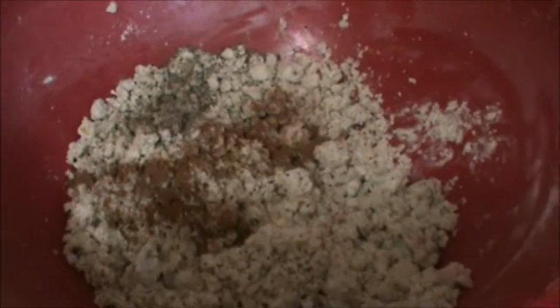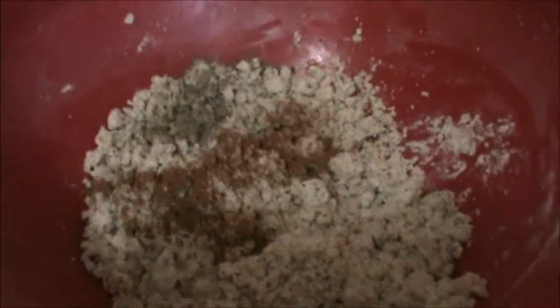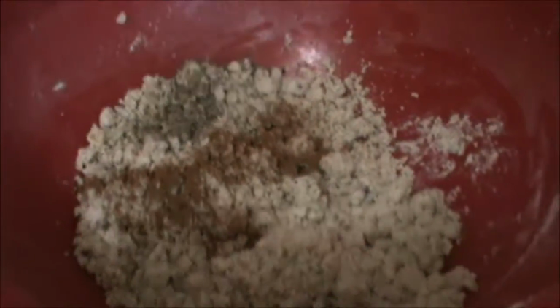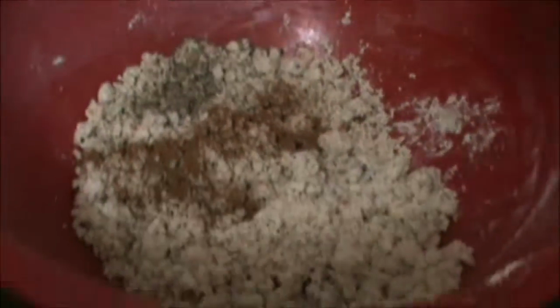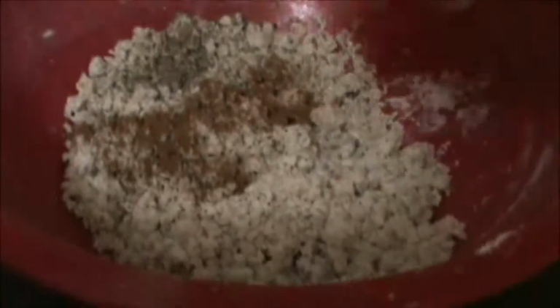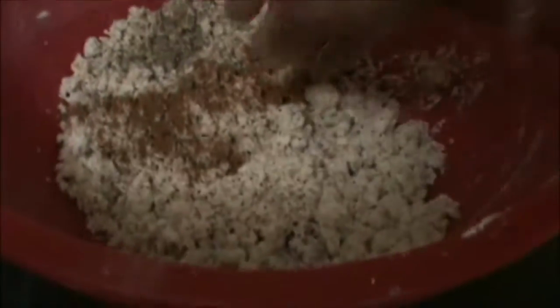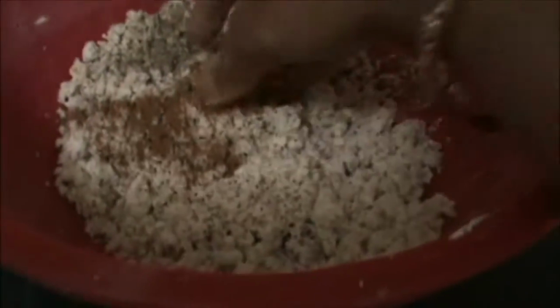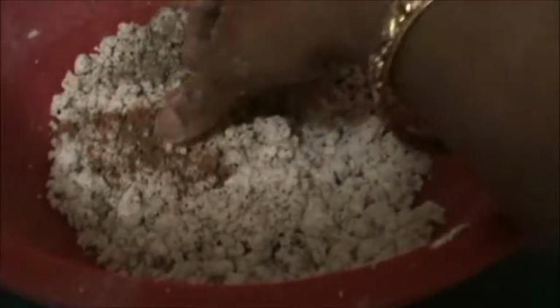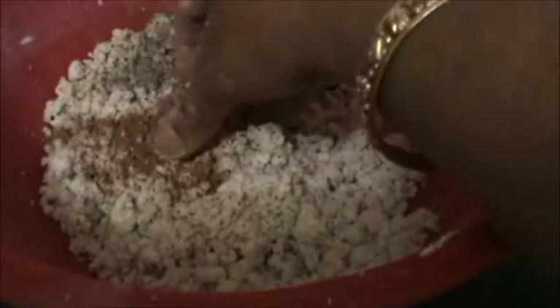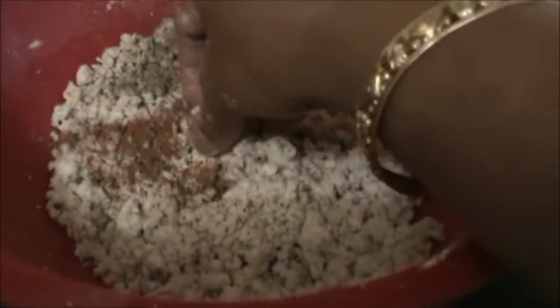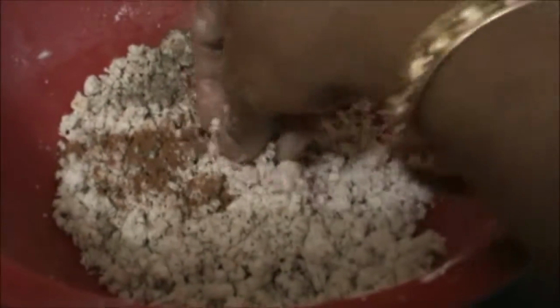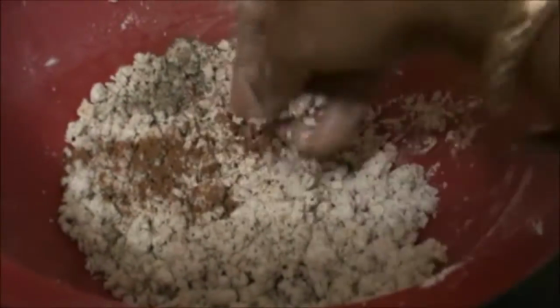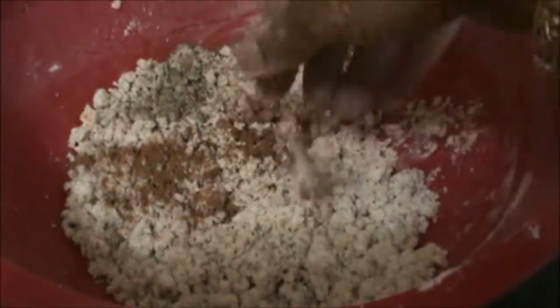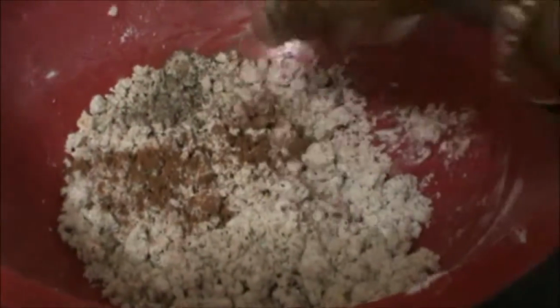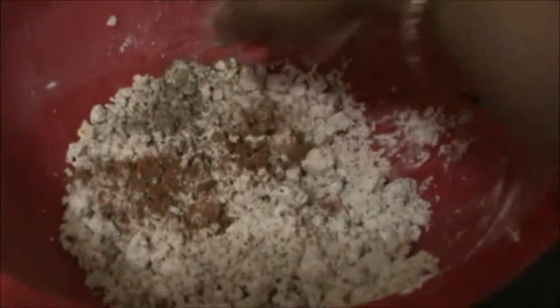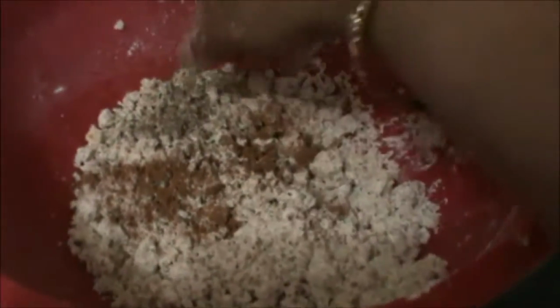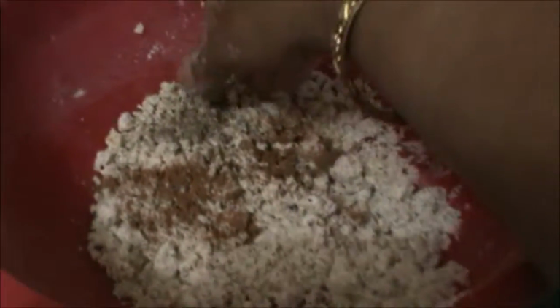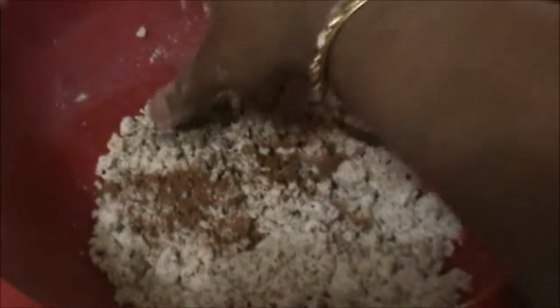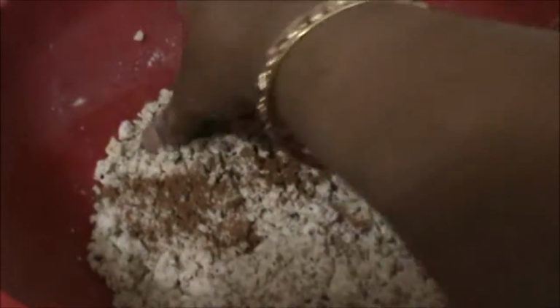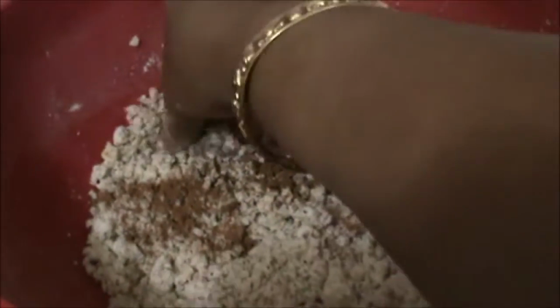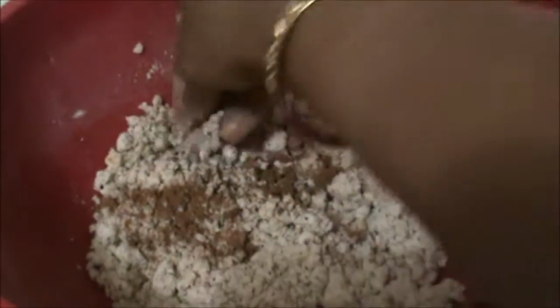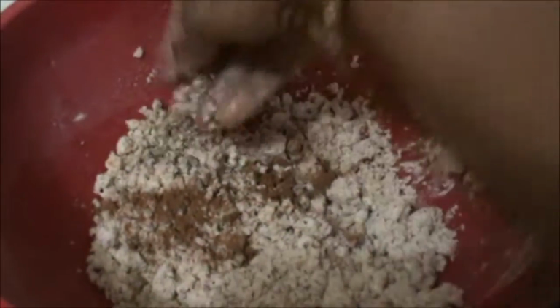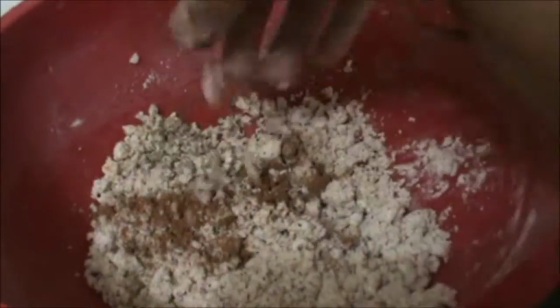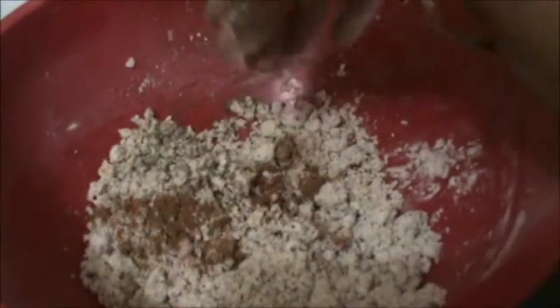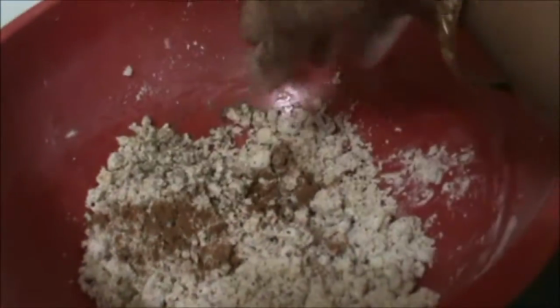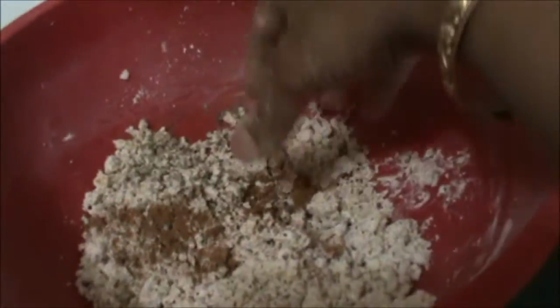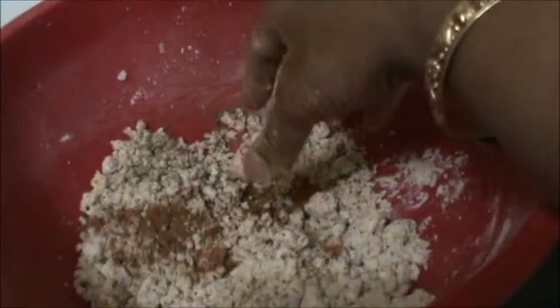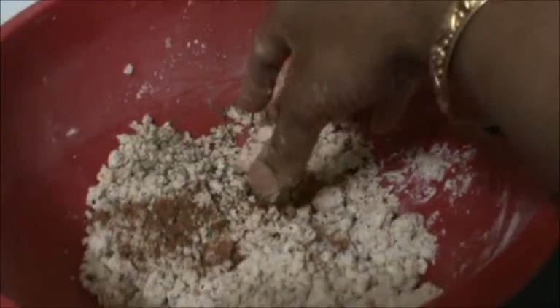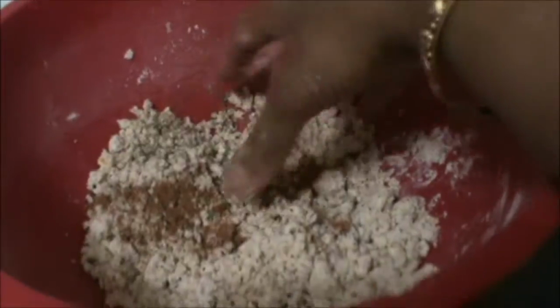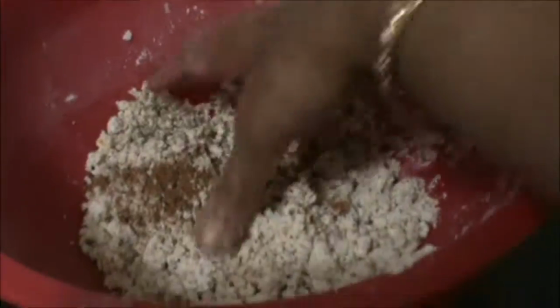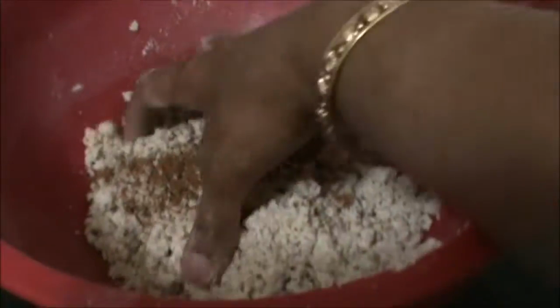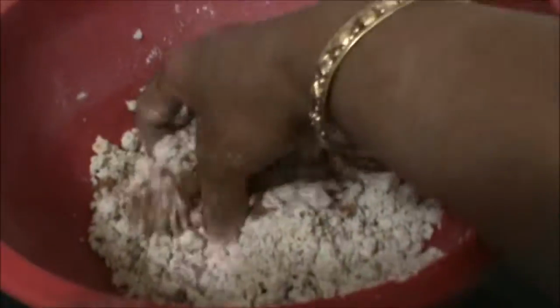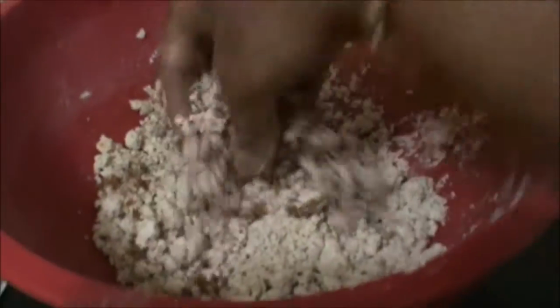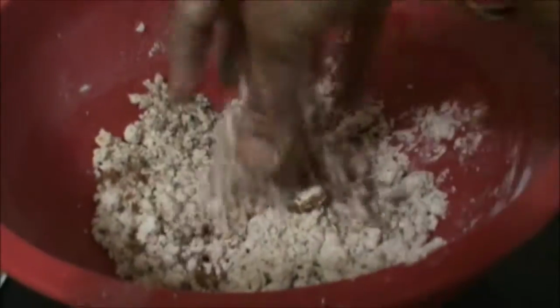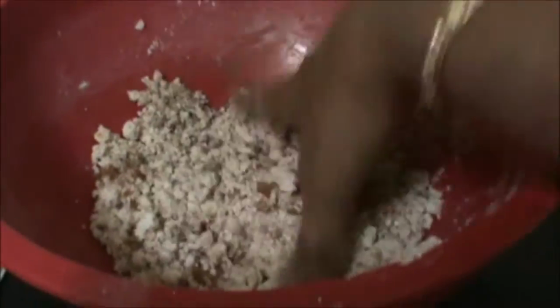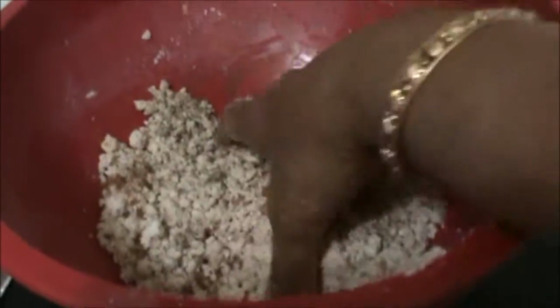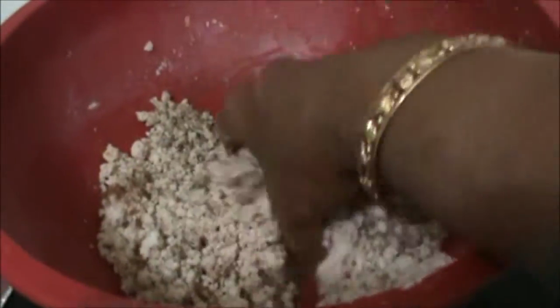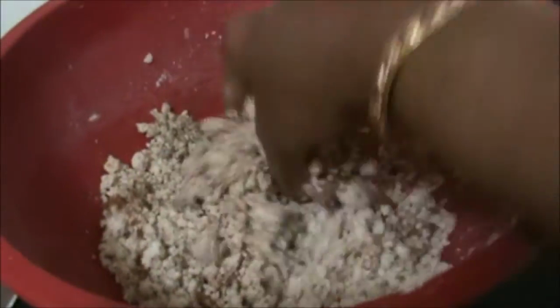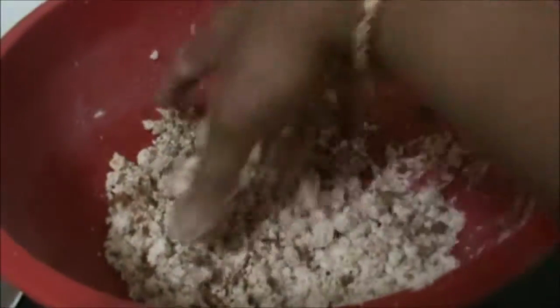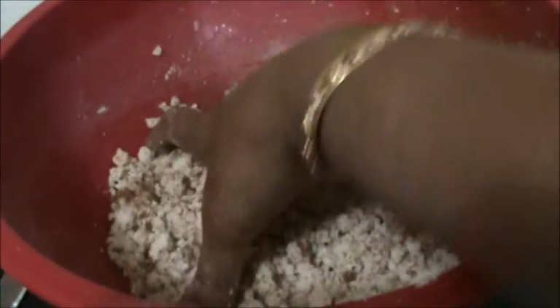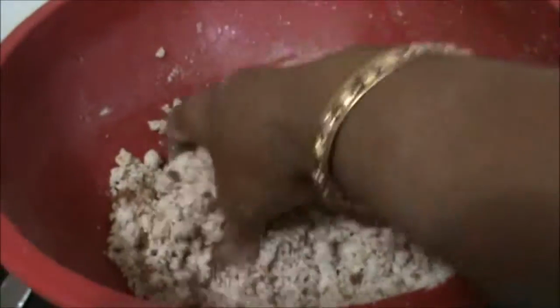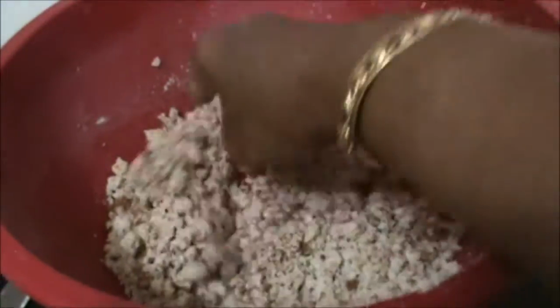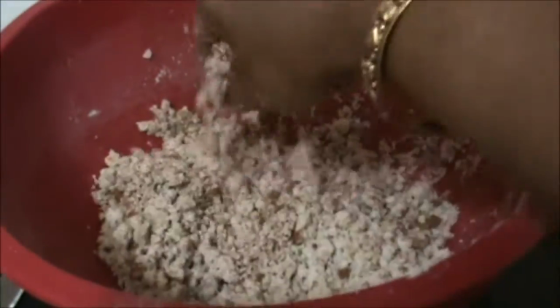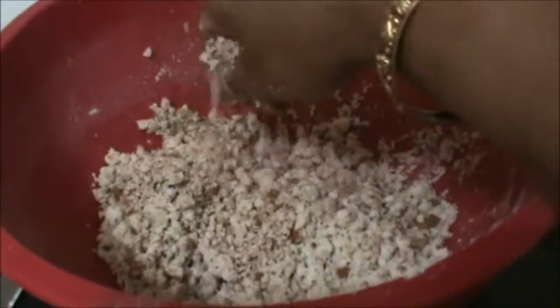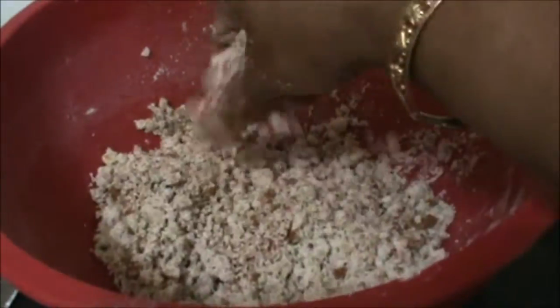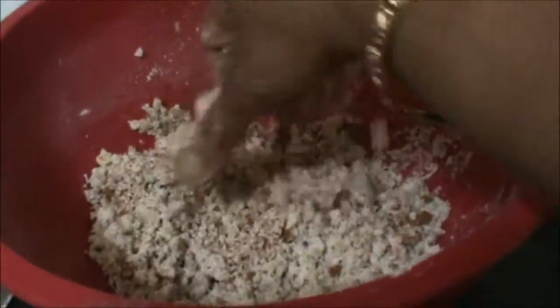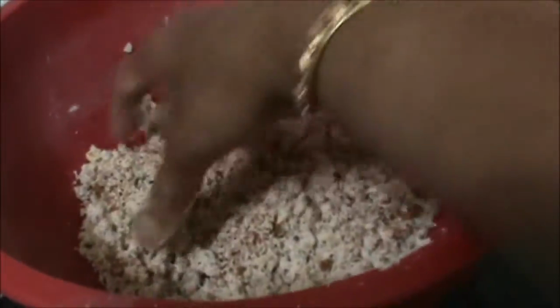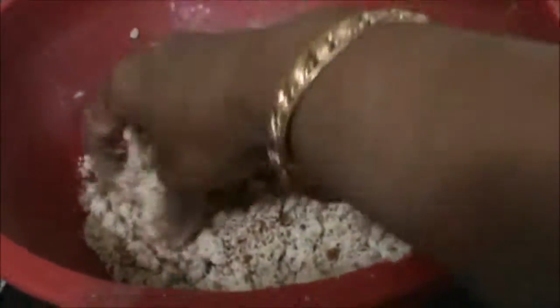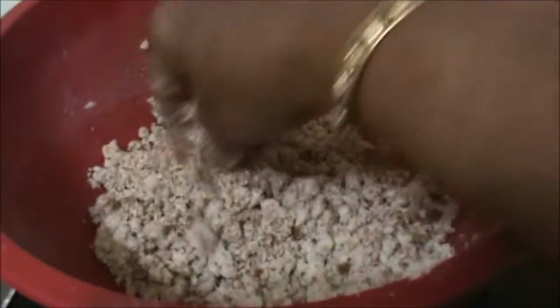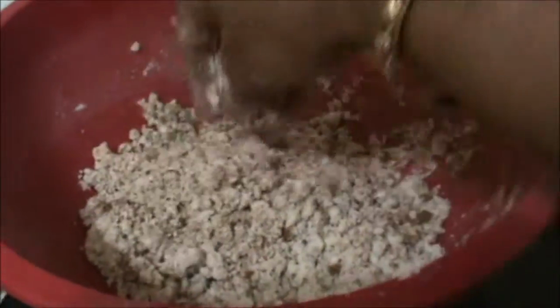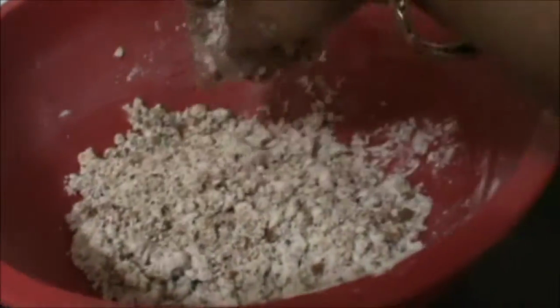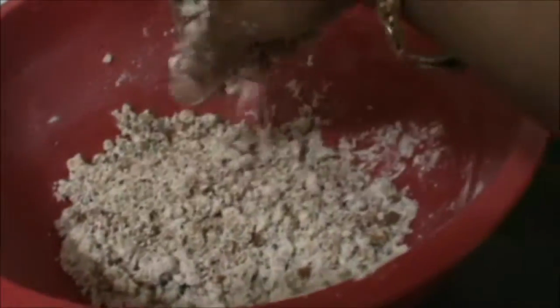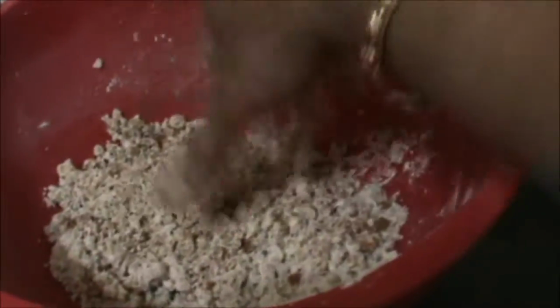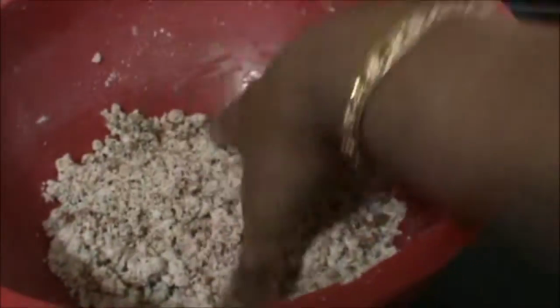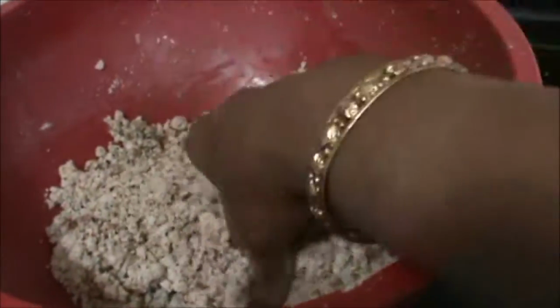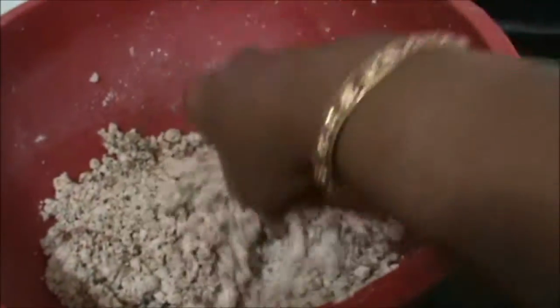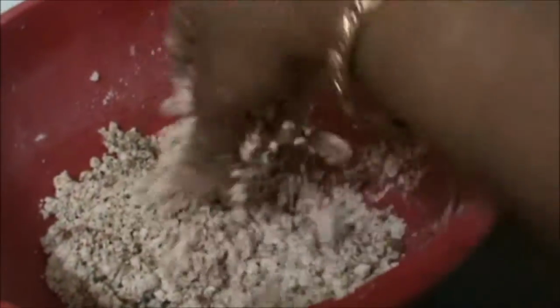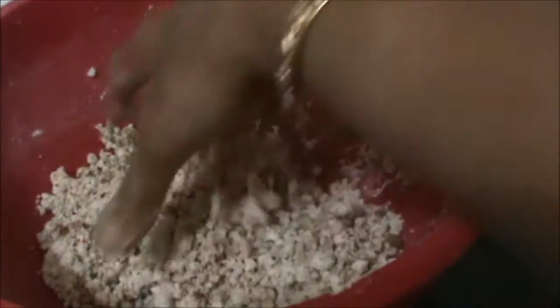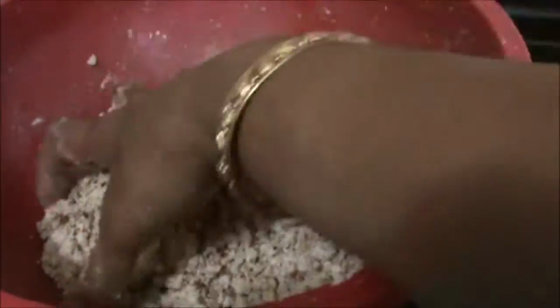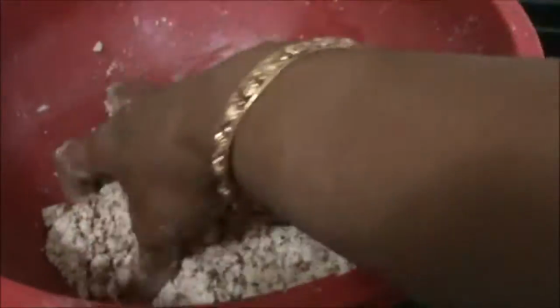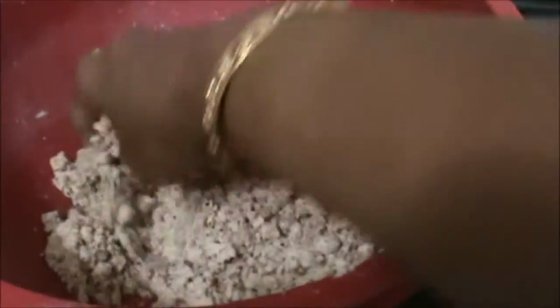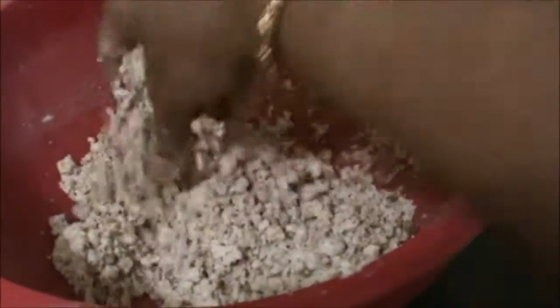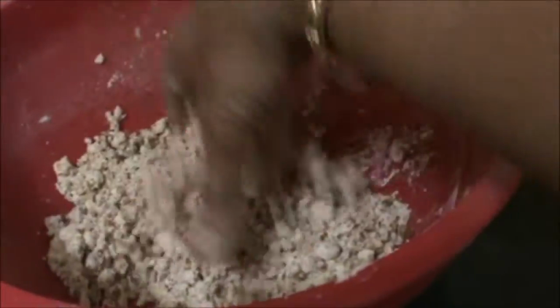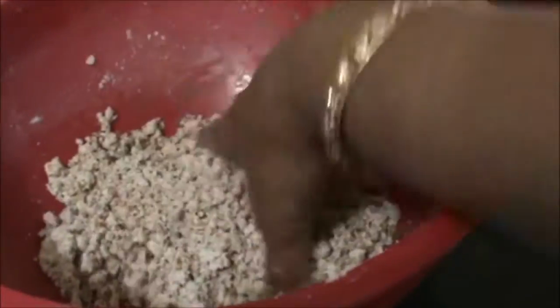Add cinnamon and black pepper, and mix well. I add a little bit of milk powder also.